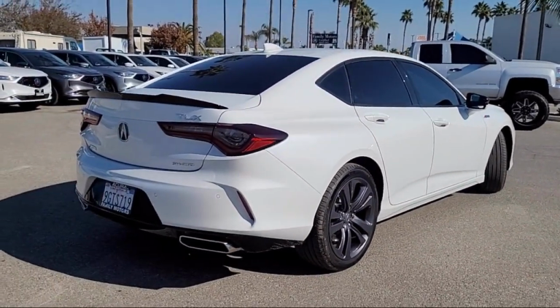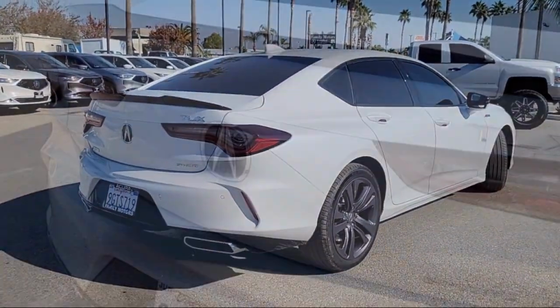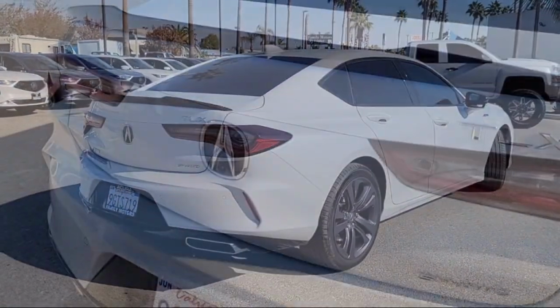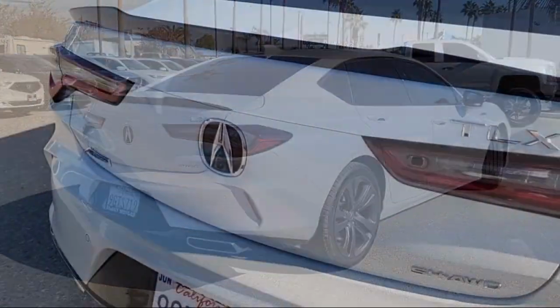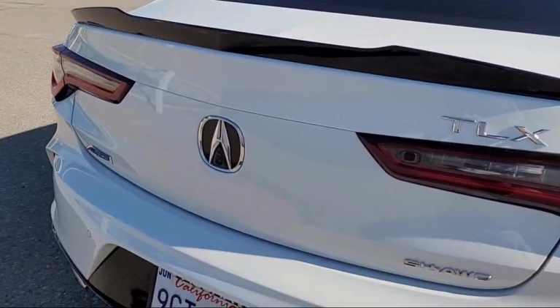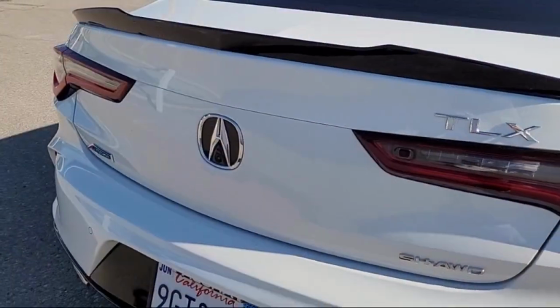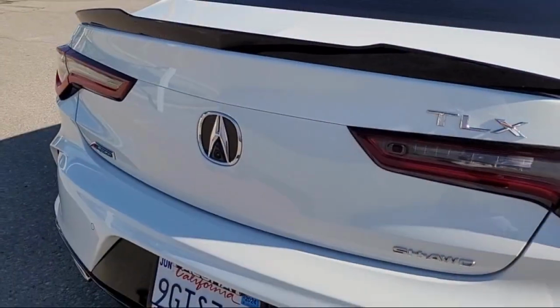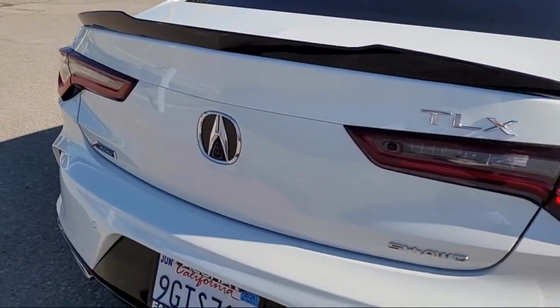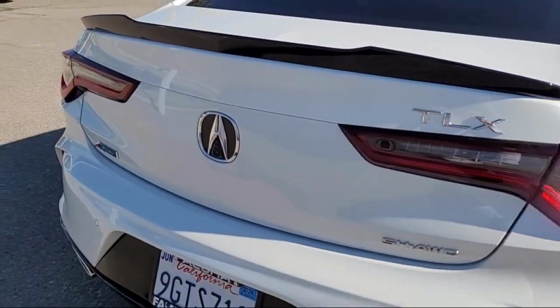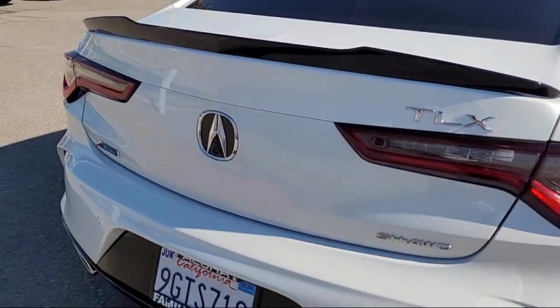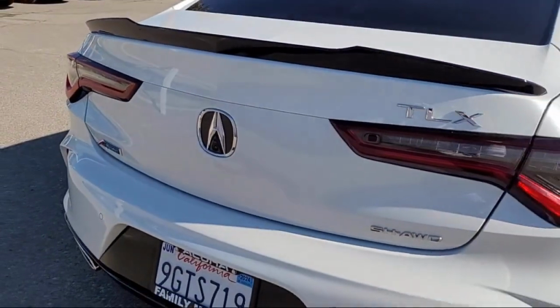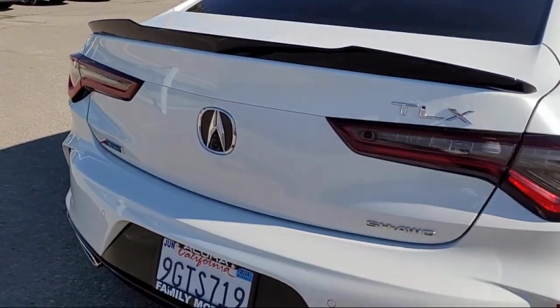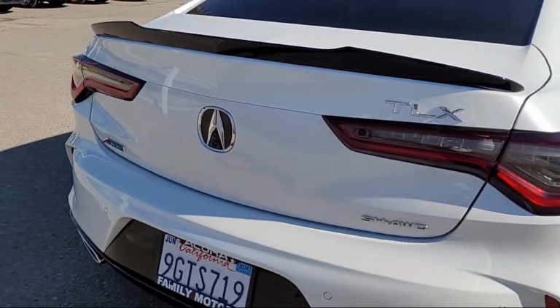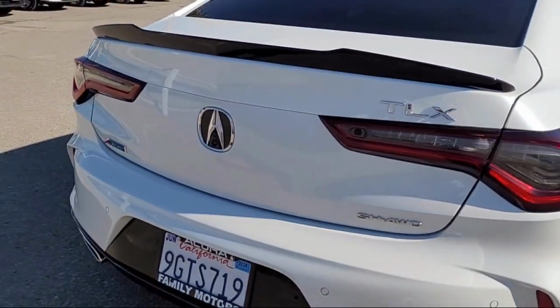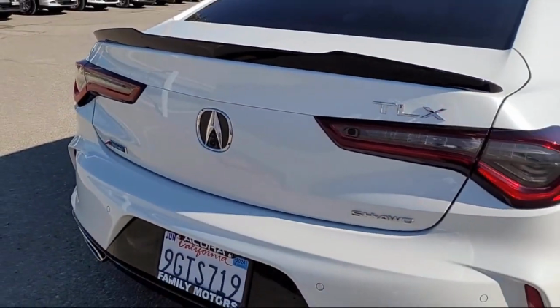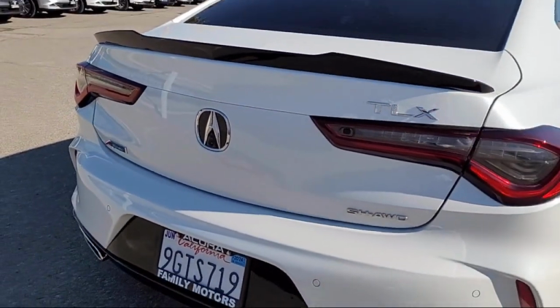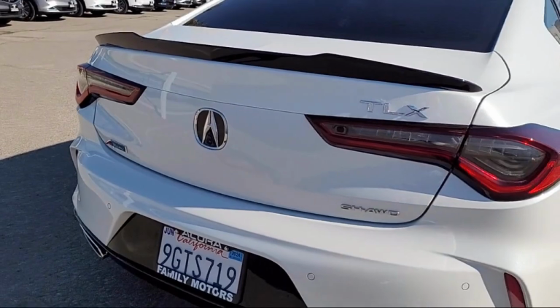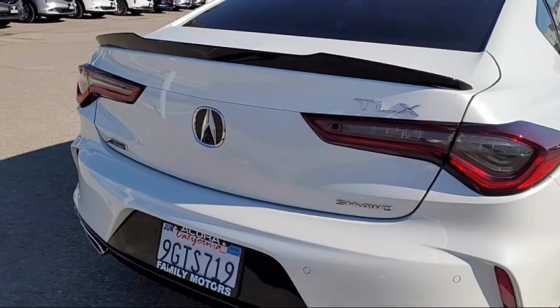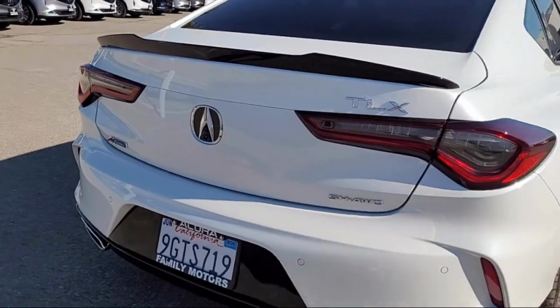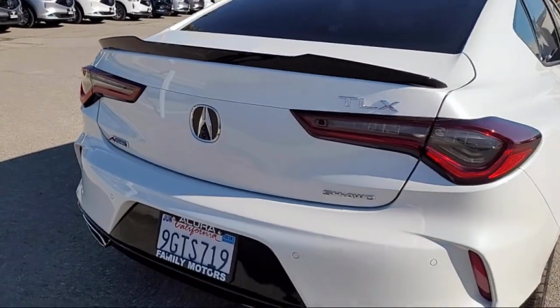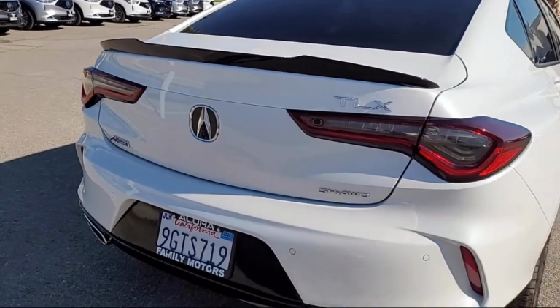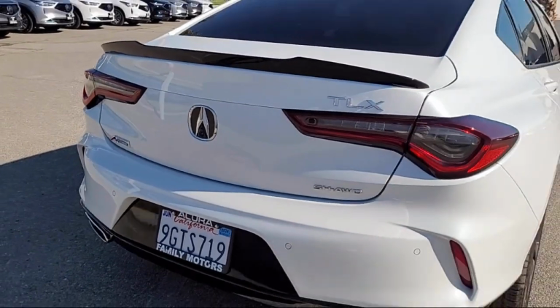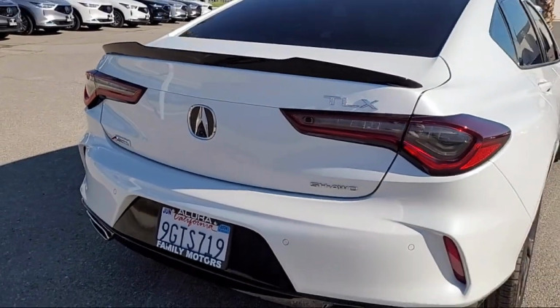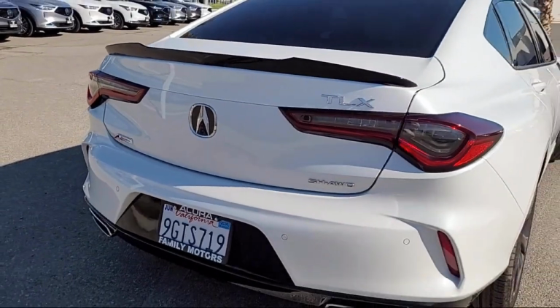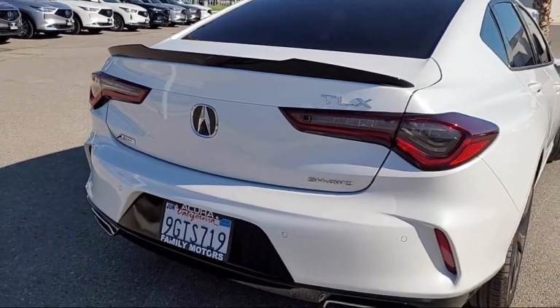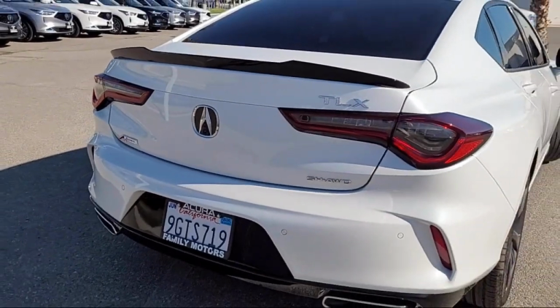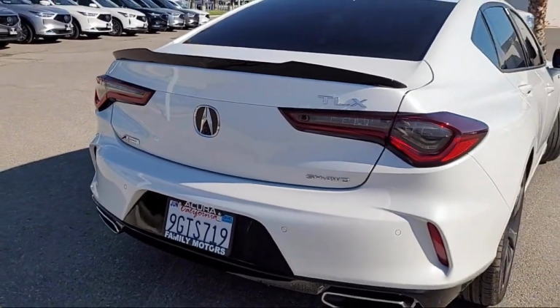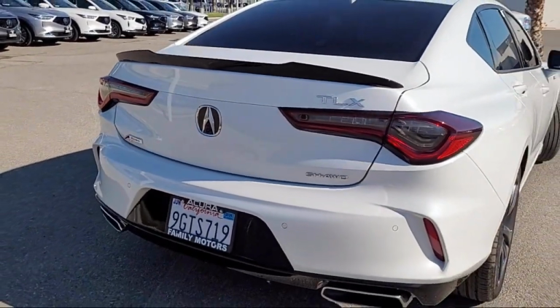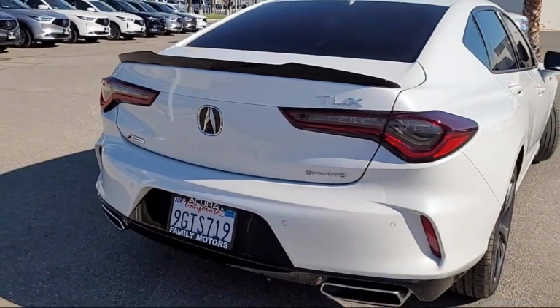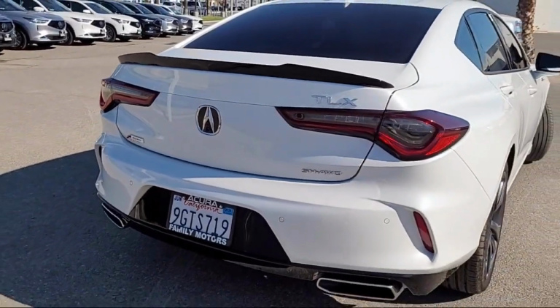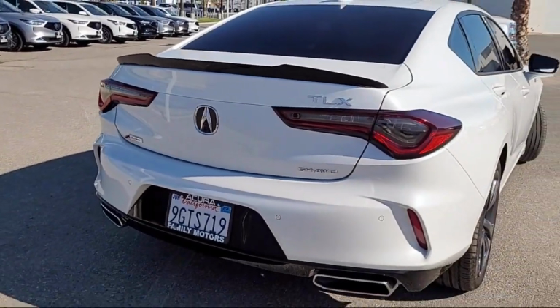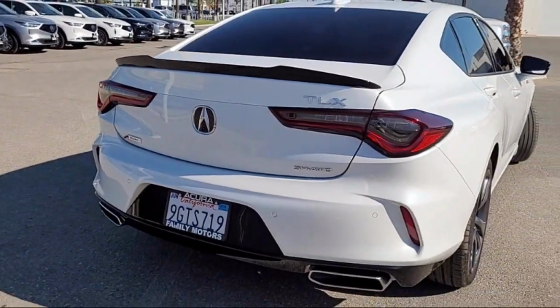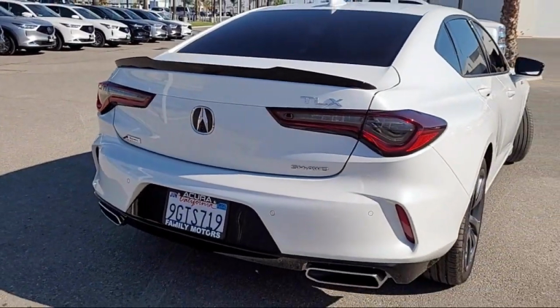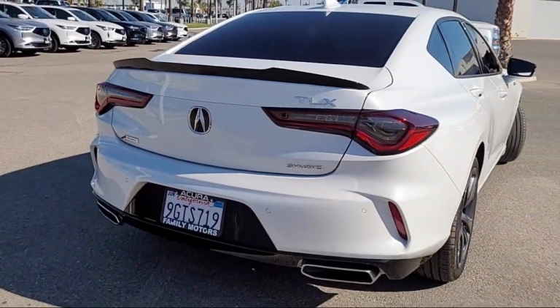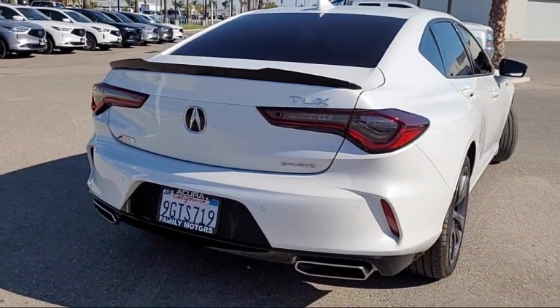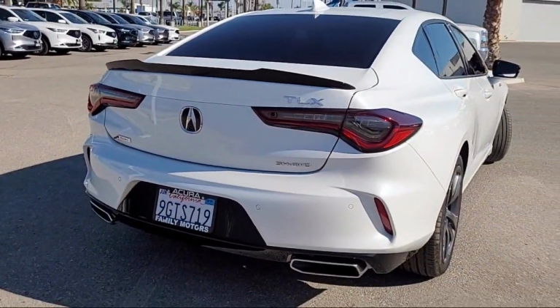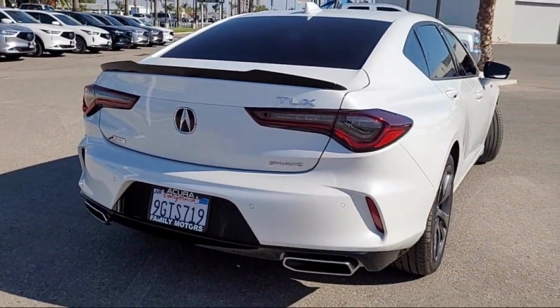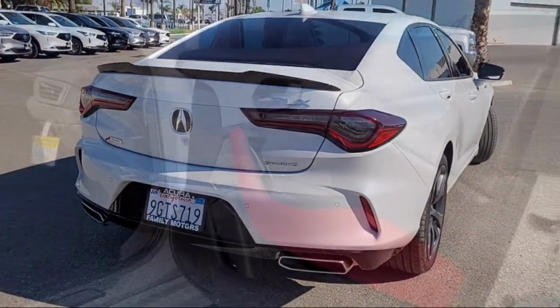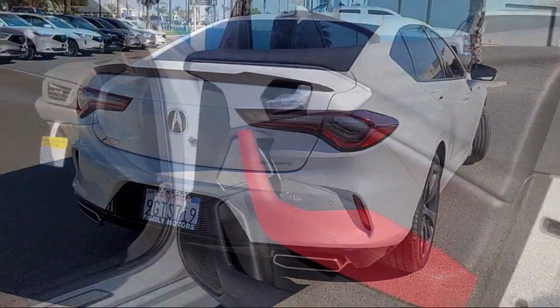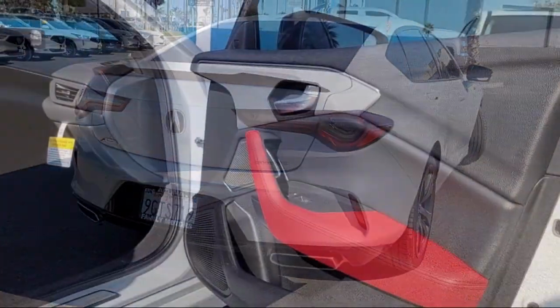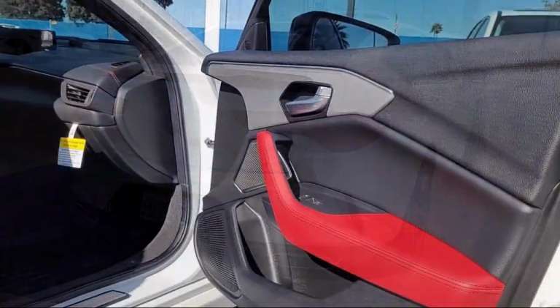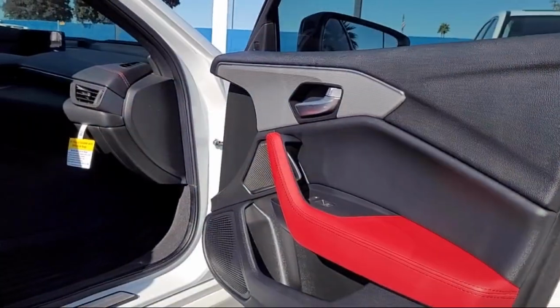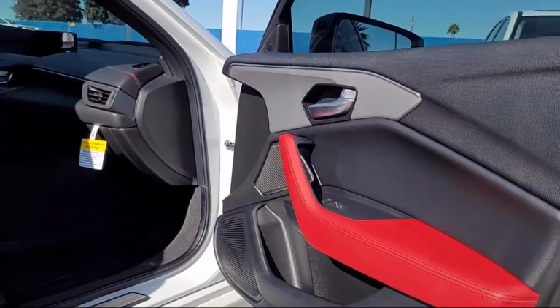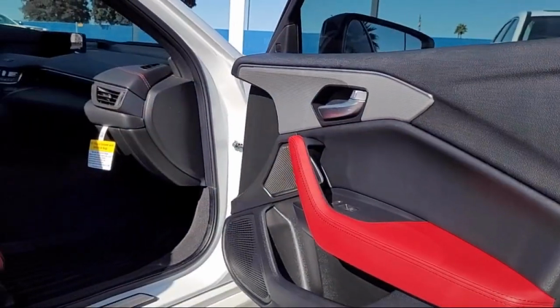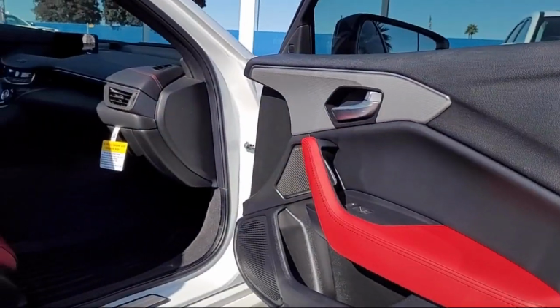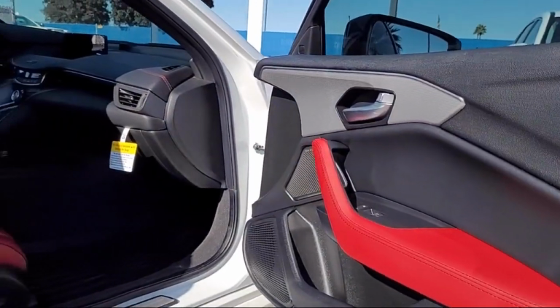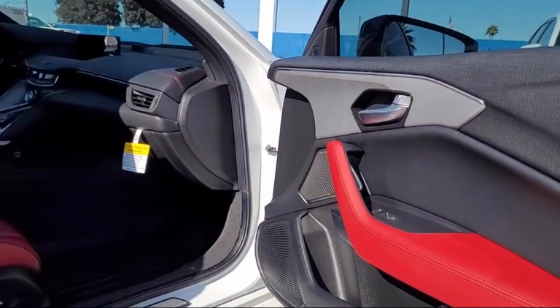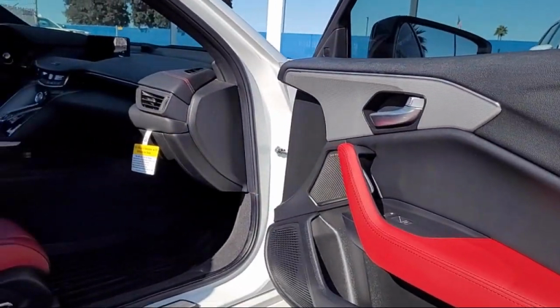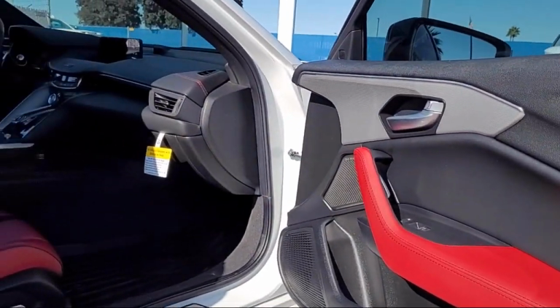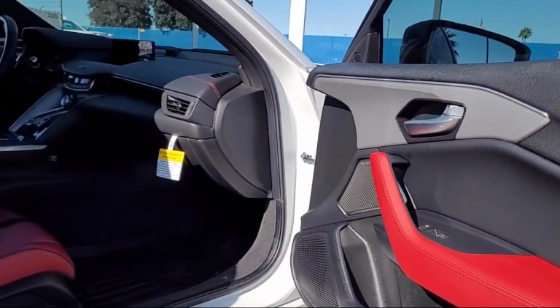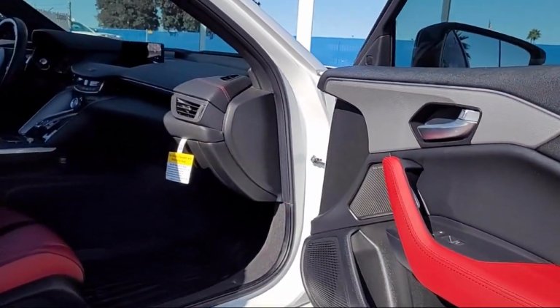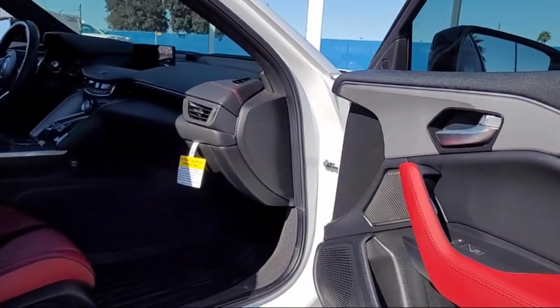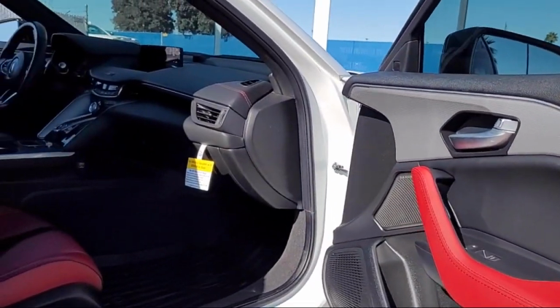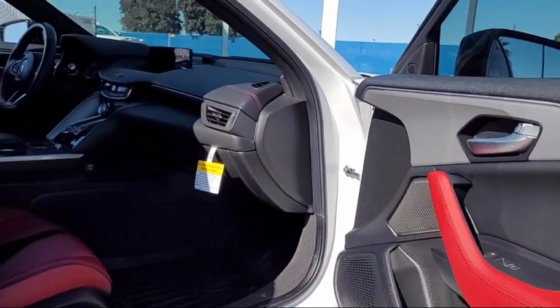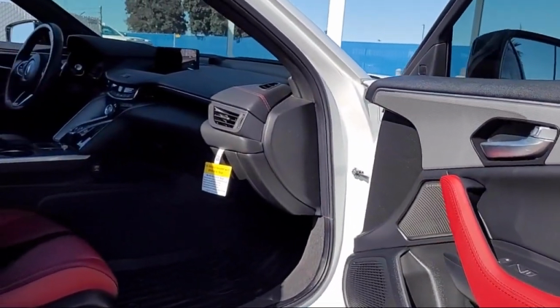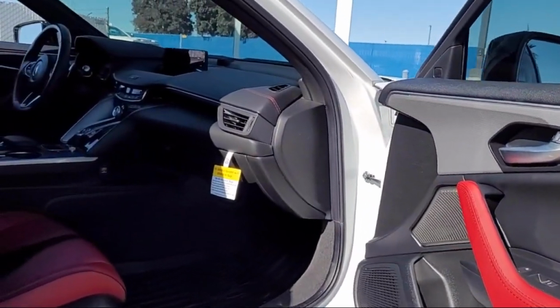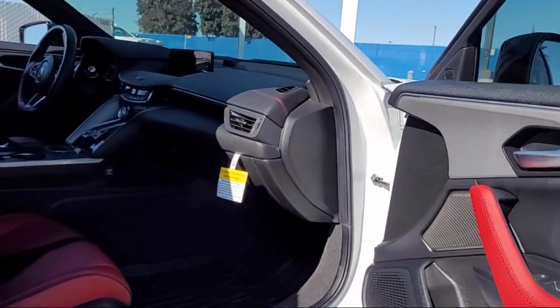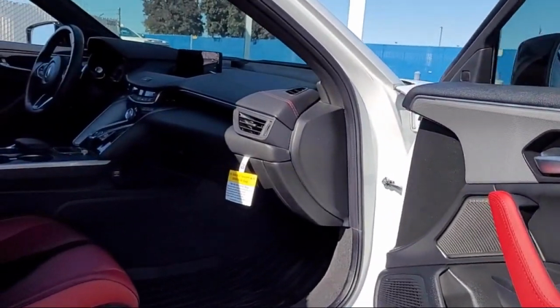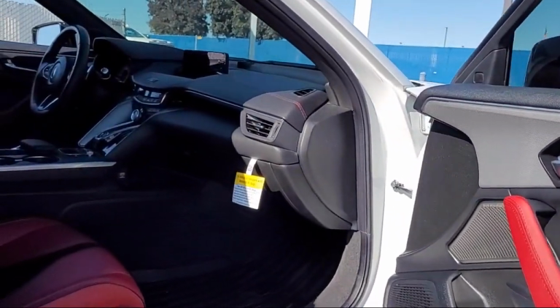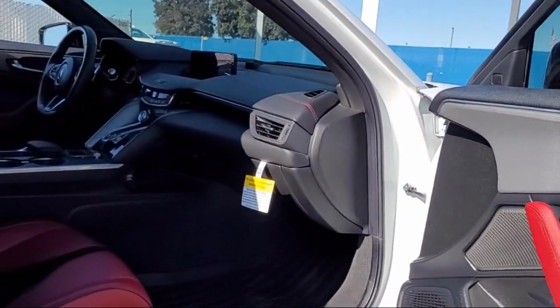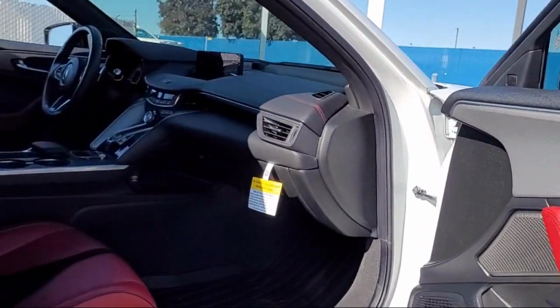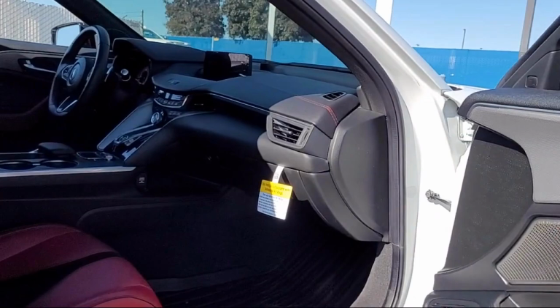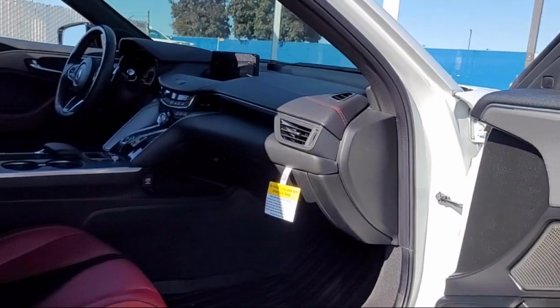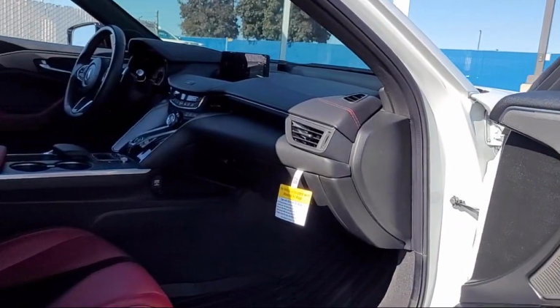It also features lane keep assist, keyless entry, universal garage door opener, and has less than 10,000 miles on the odometer.